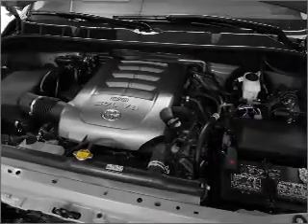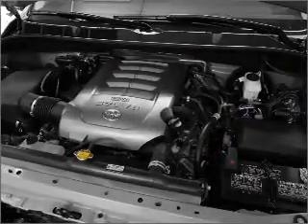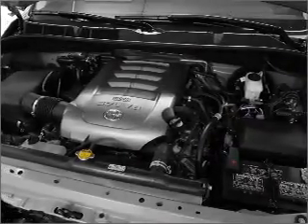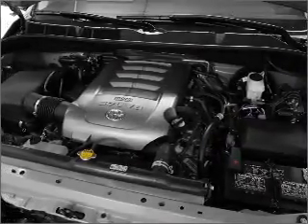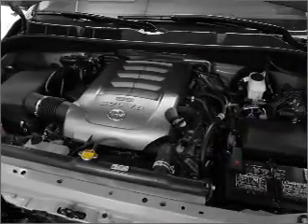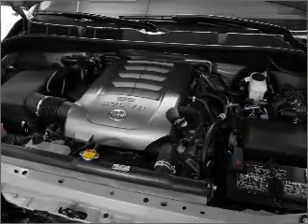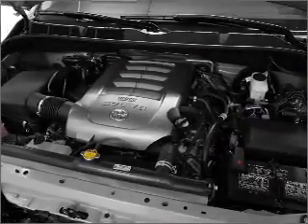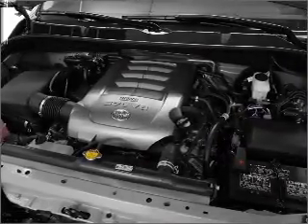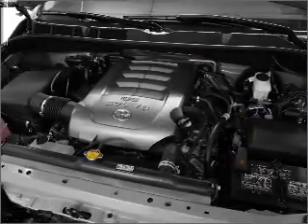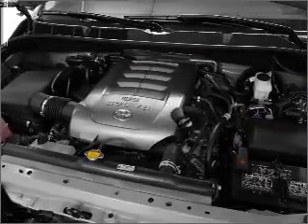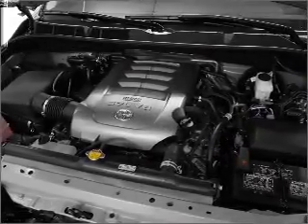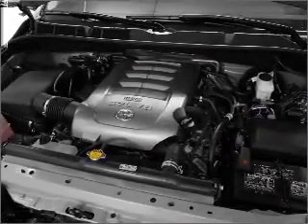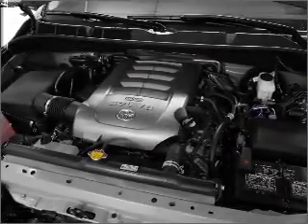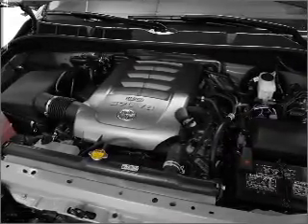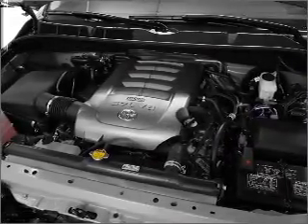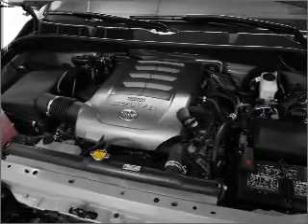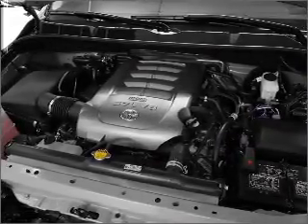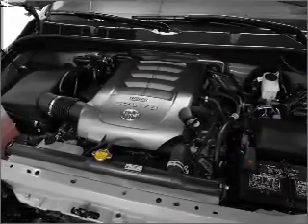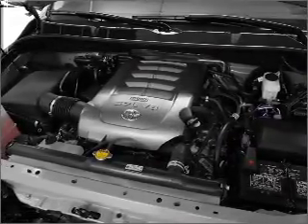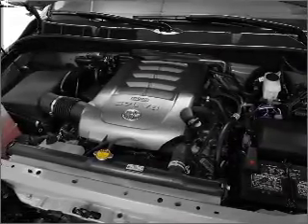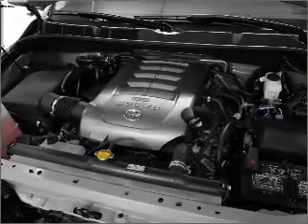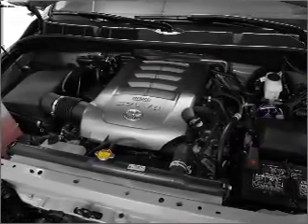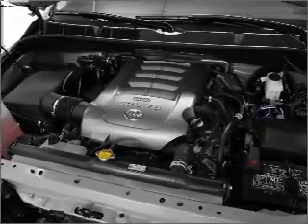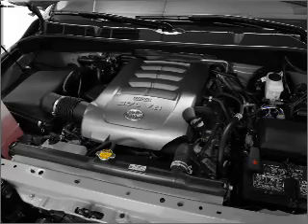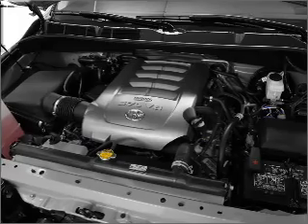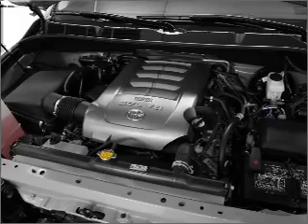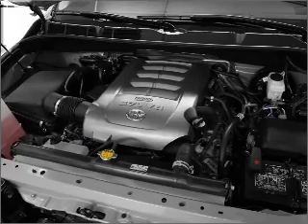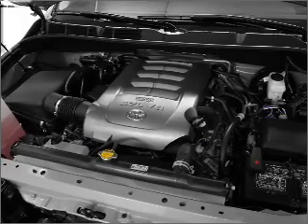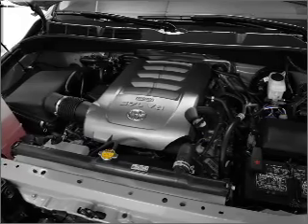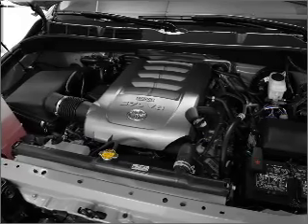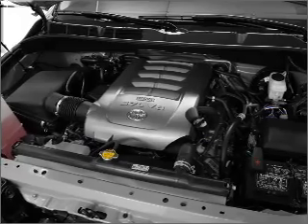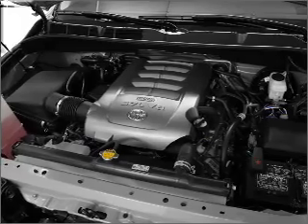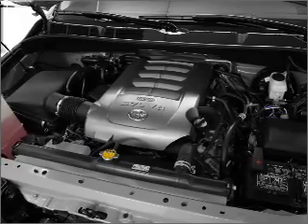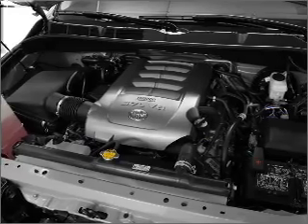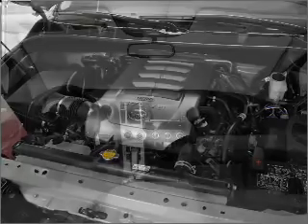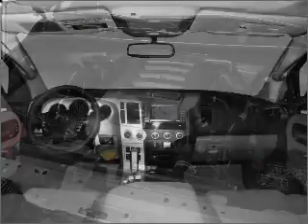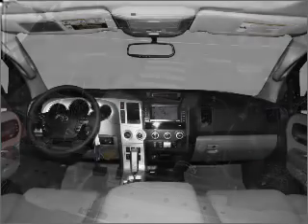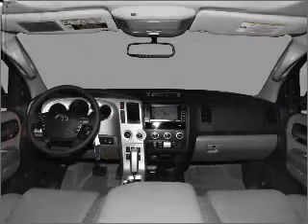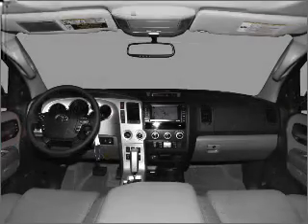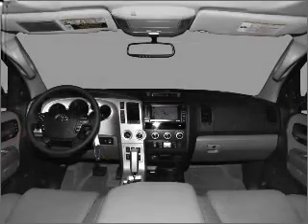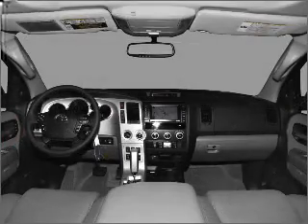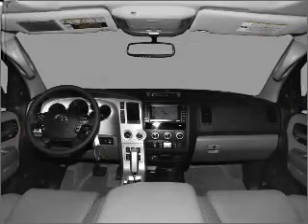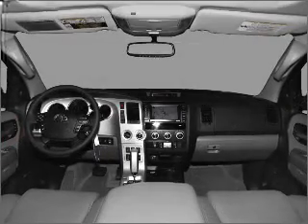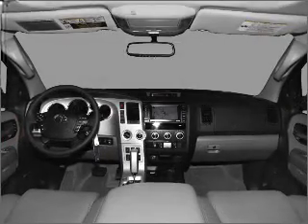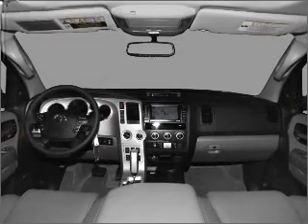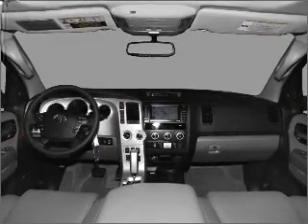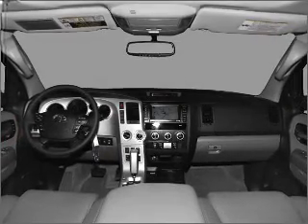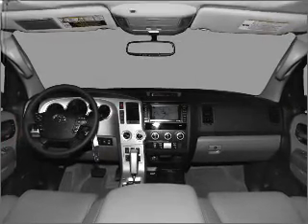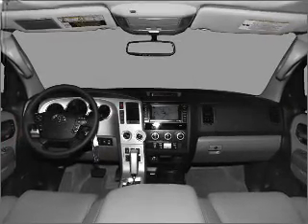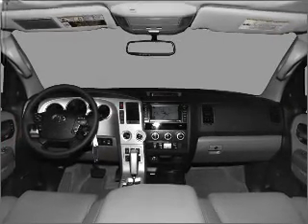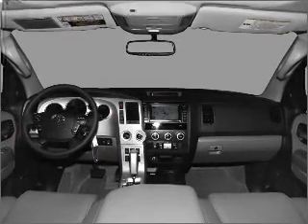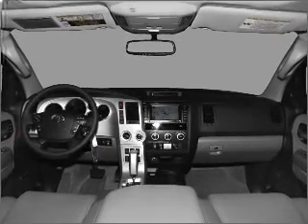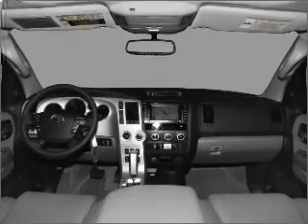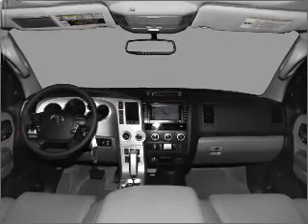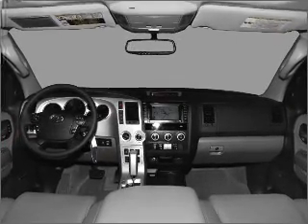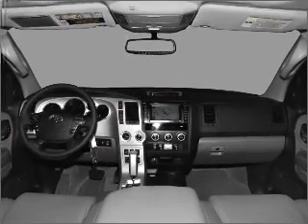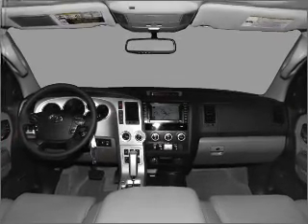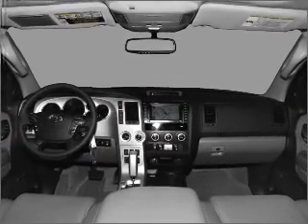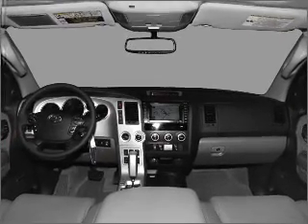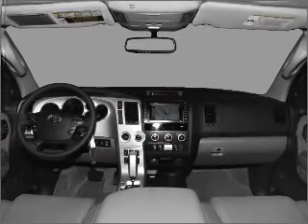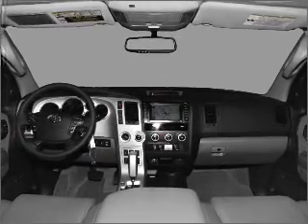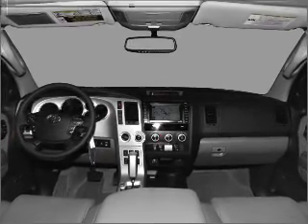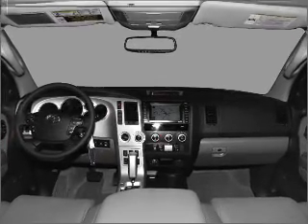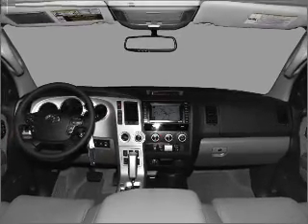Heated seats comfort you on cold winter days. Let the outside in with a built-in sunroof. Call today to schedule a test drive.